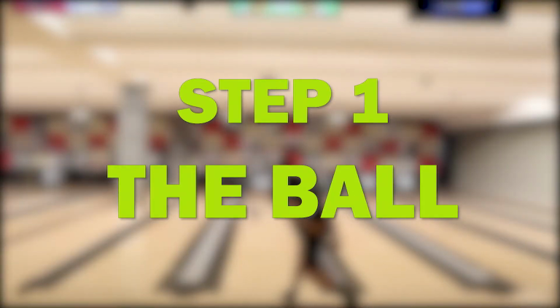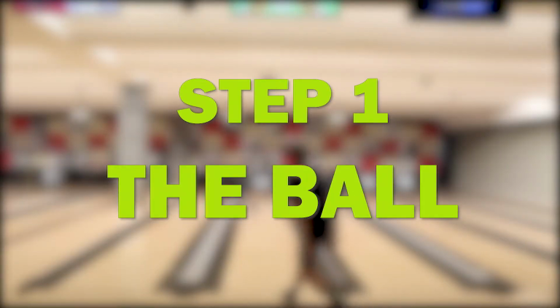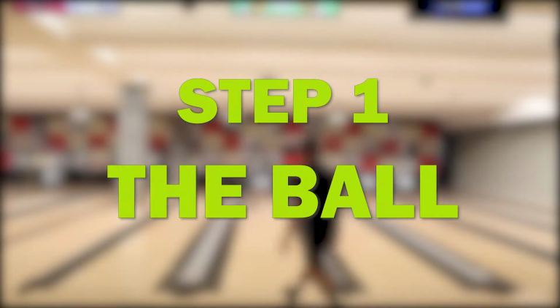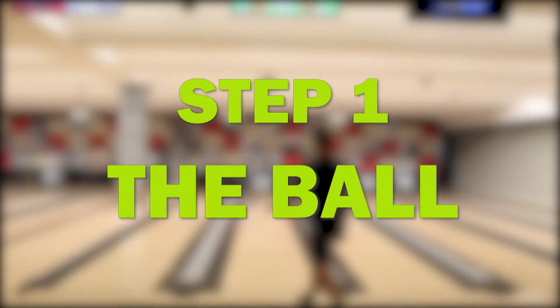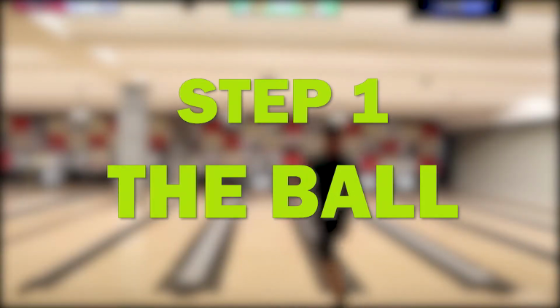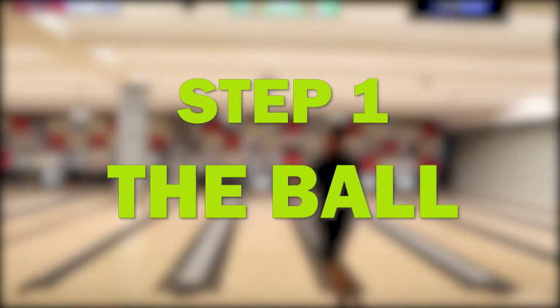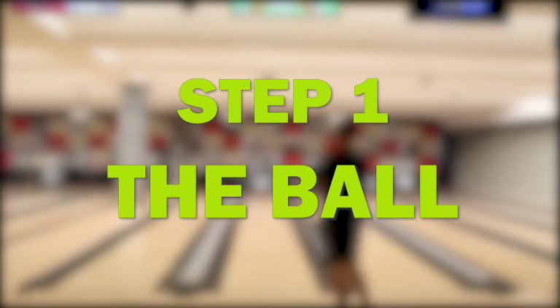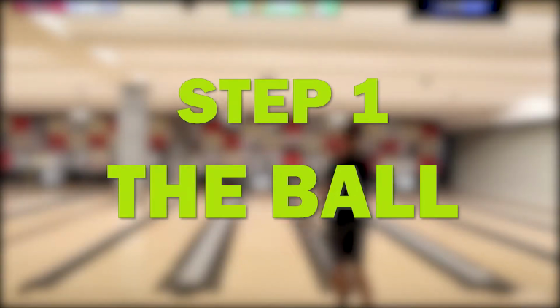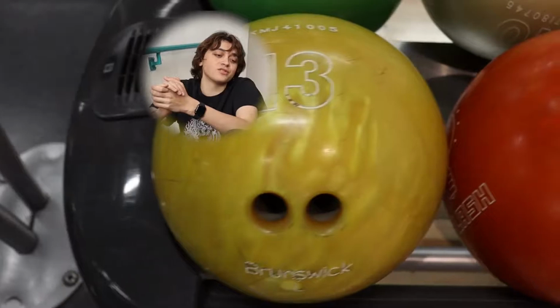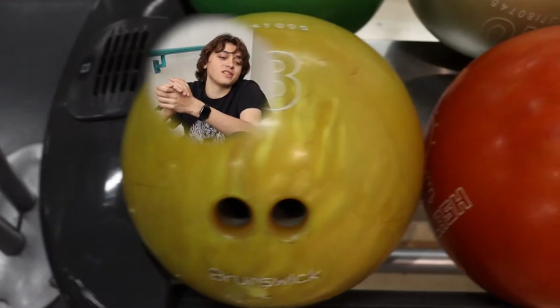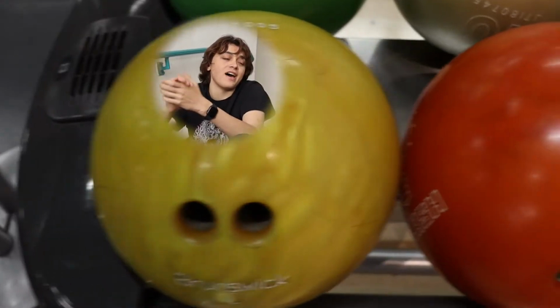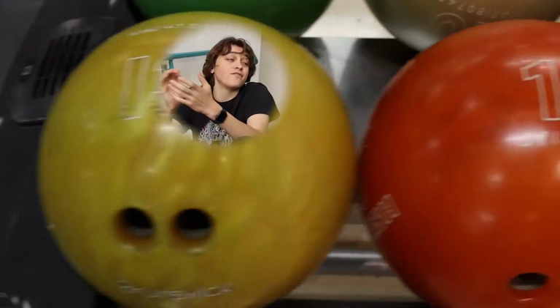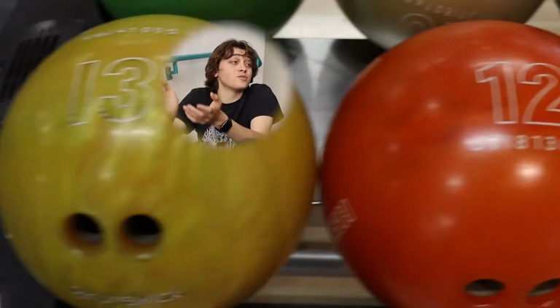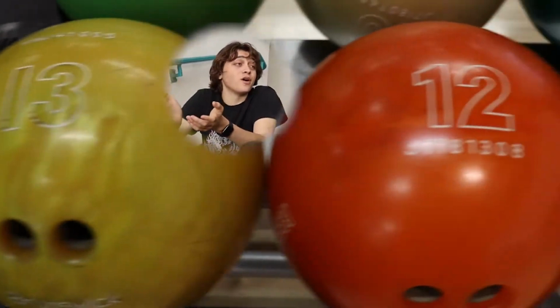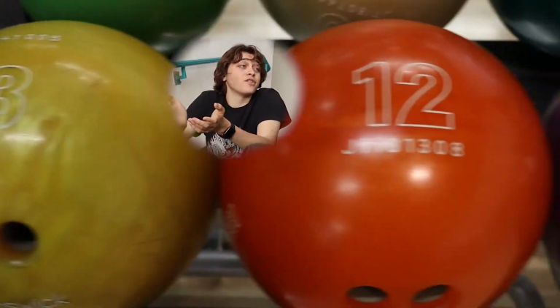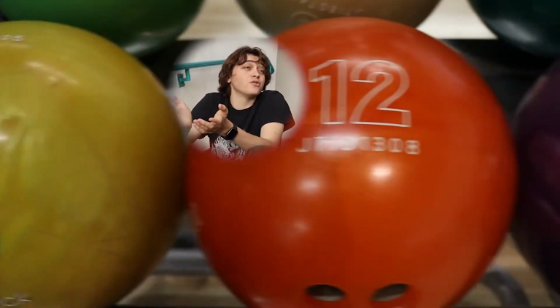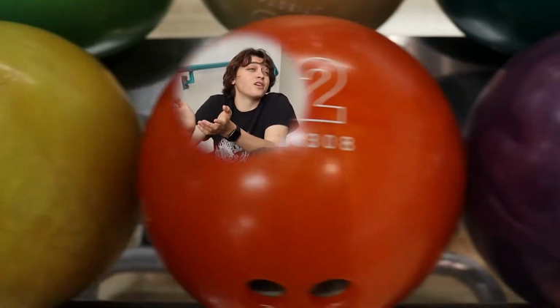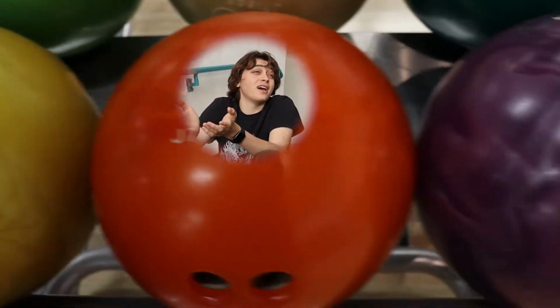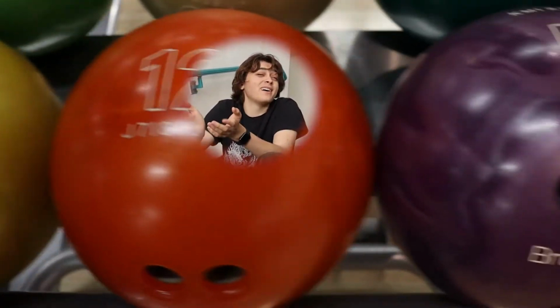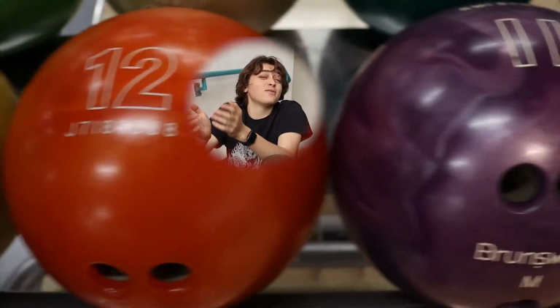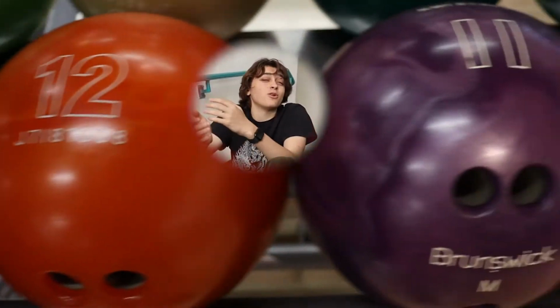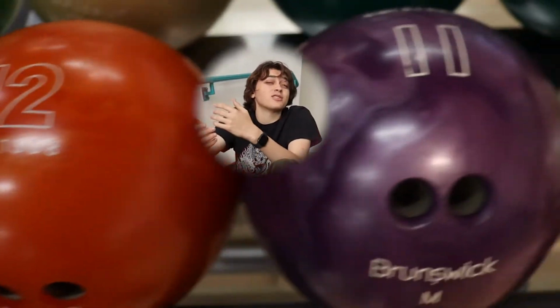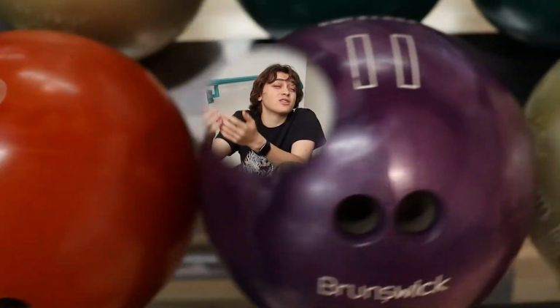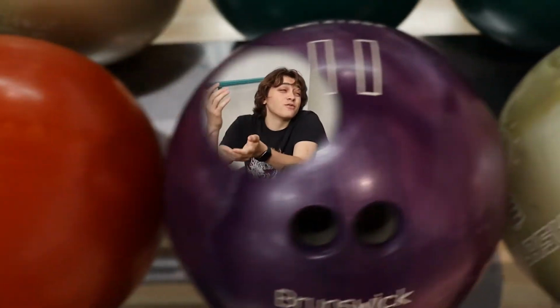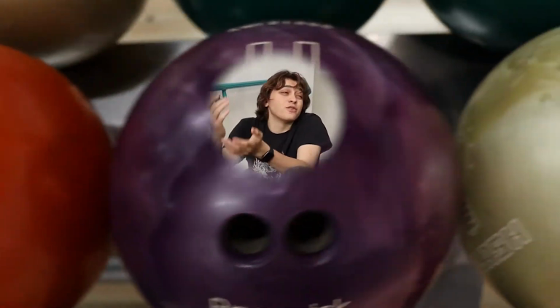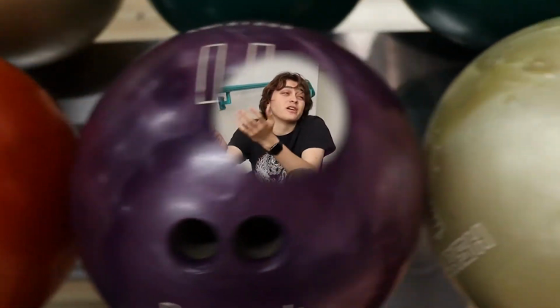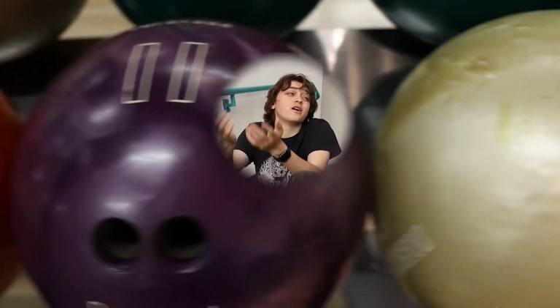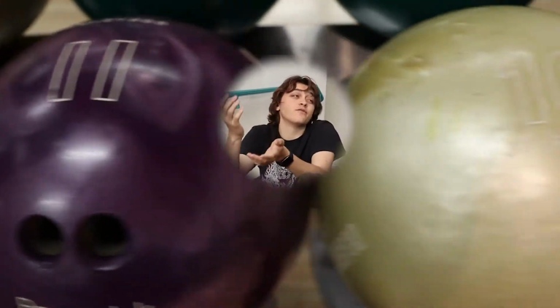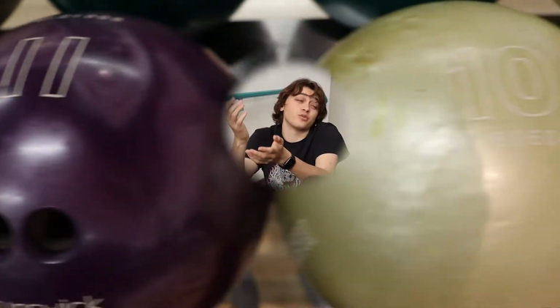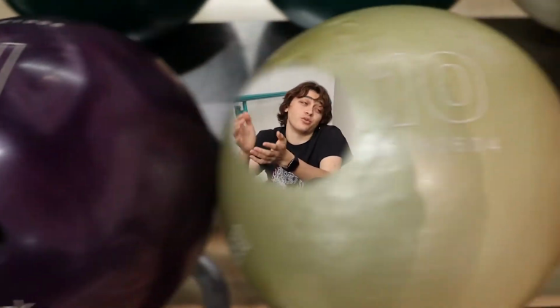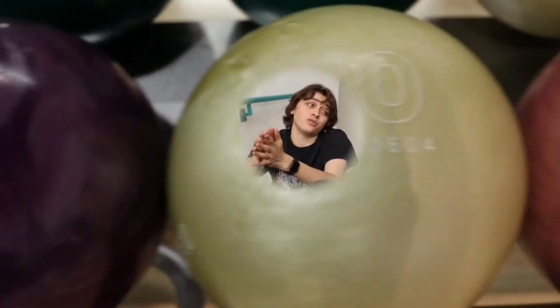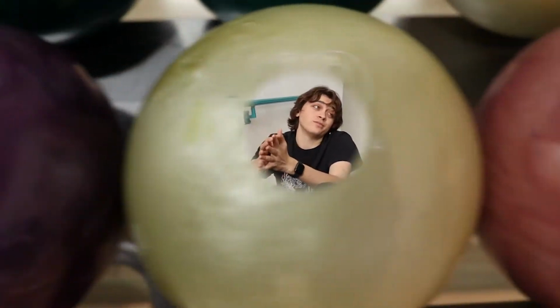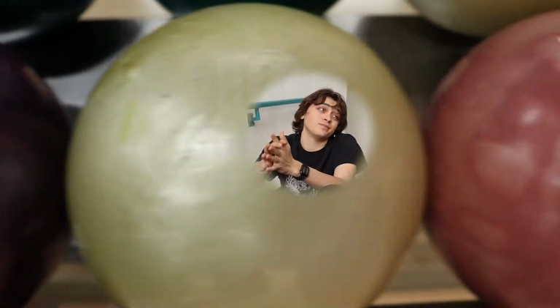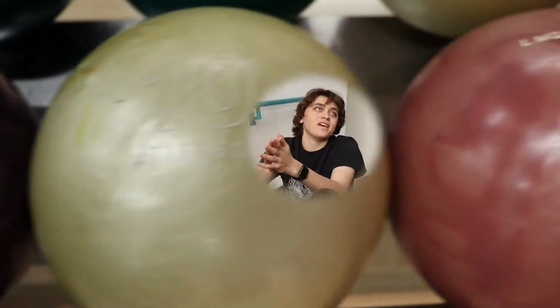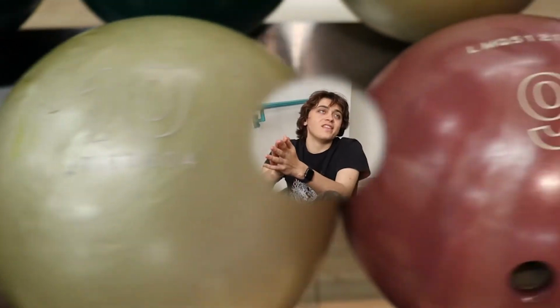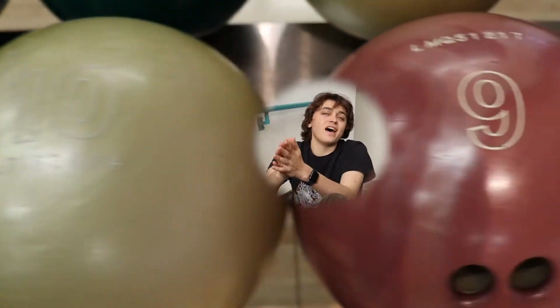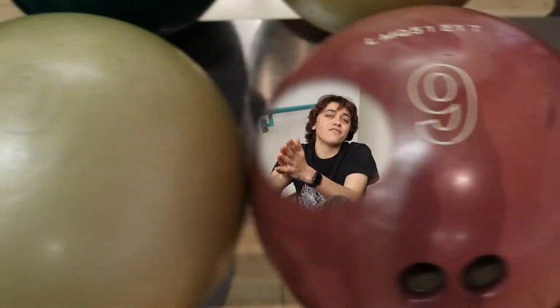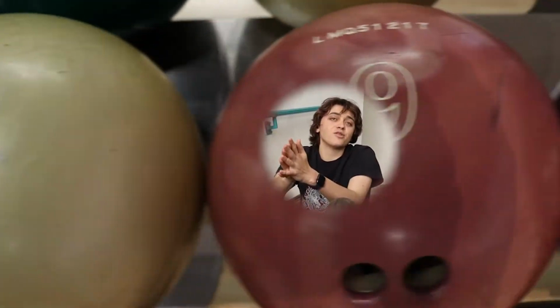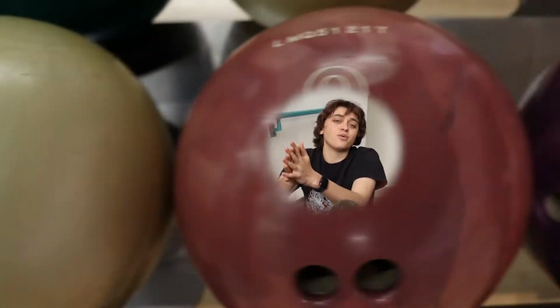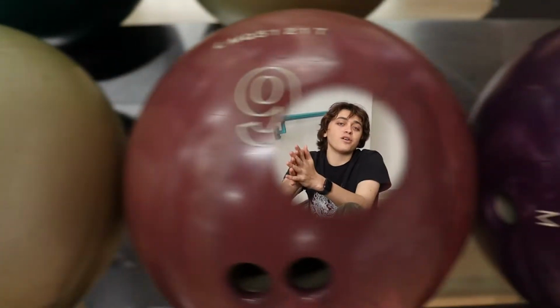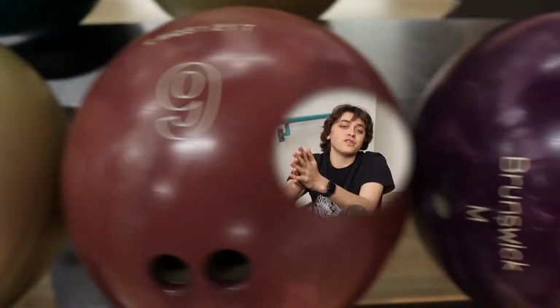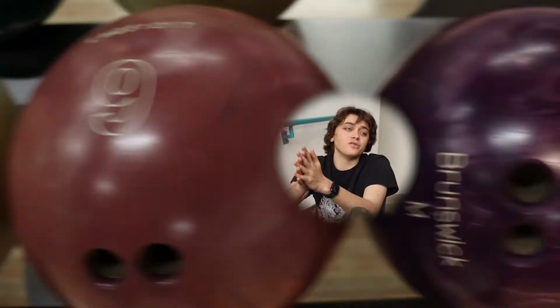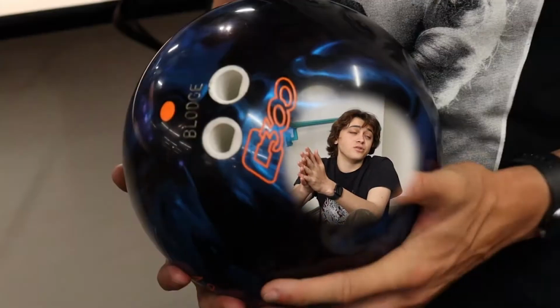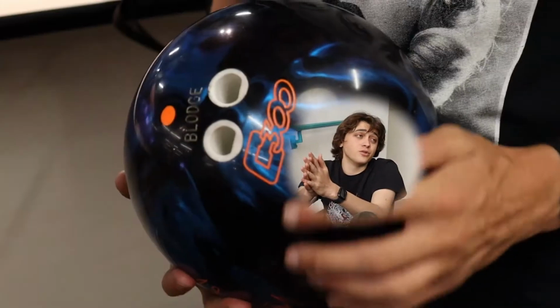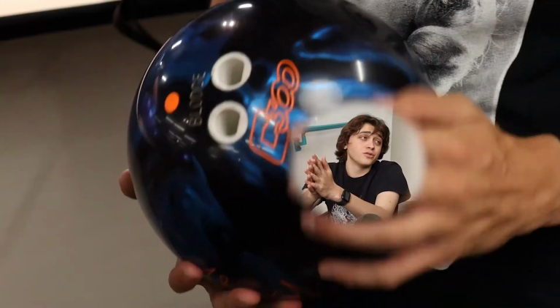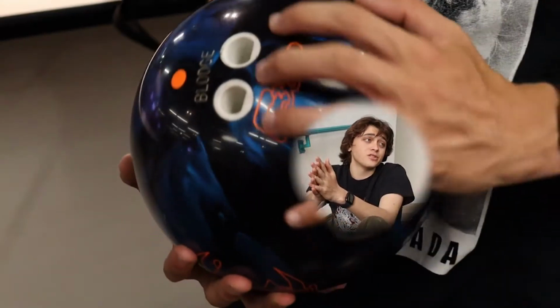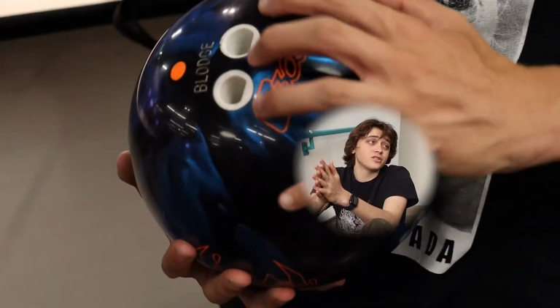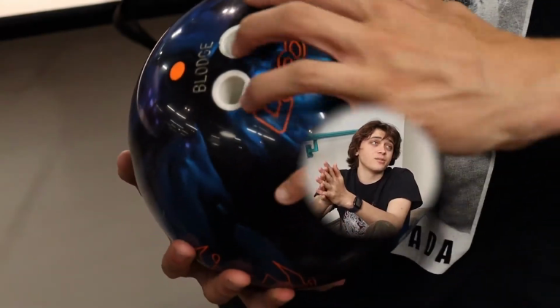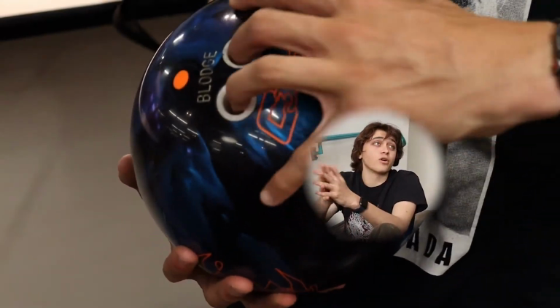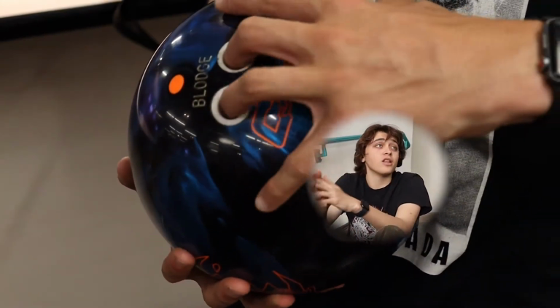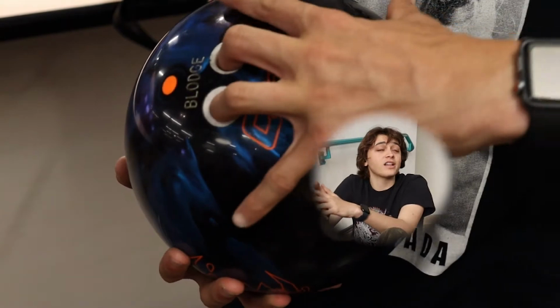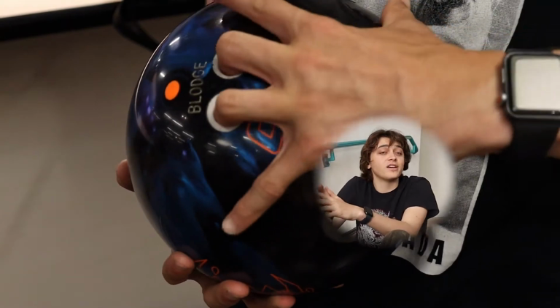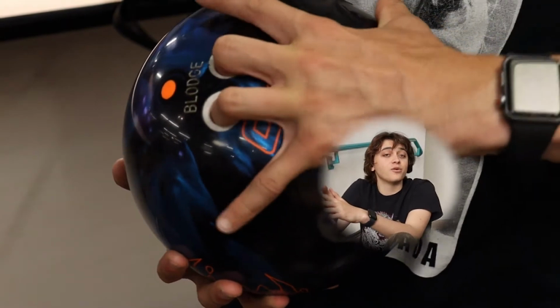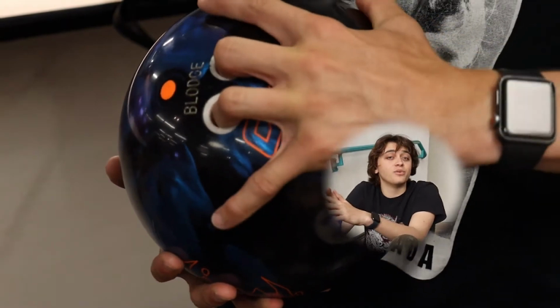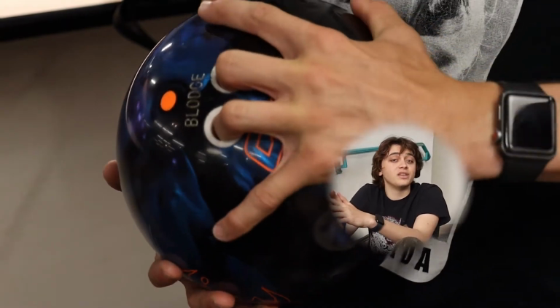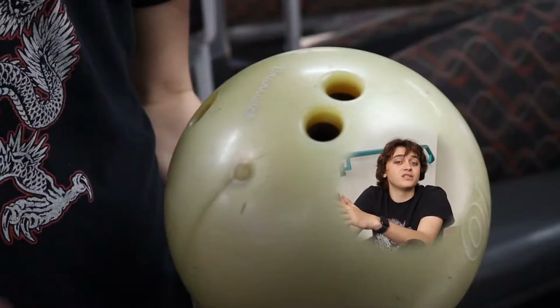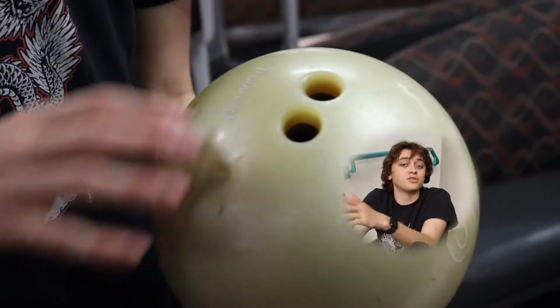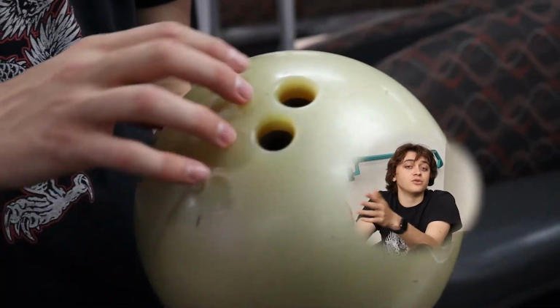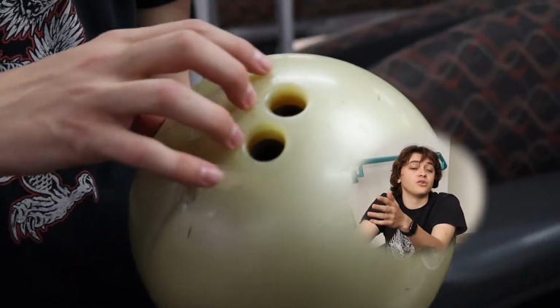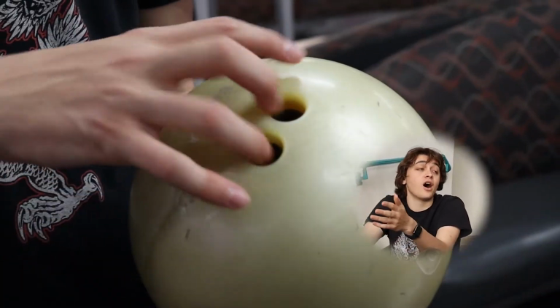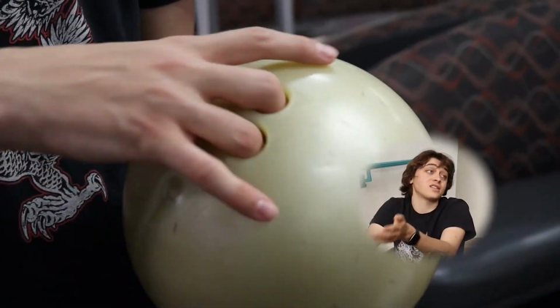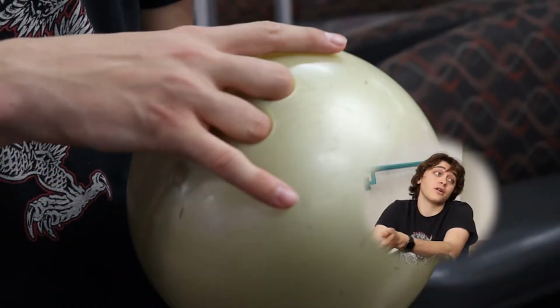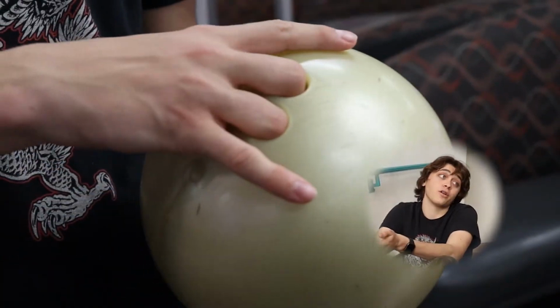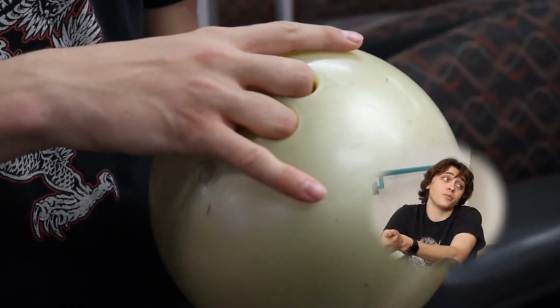You want to choose the heaviest ball that you can while still feeling comfortable. The heavier ball that you use, the more likely it will be to knock down all the pins.